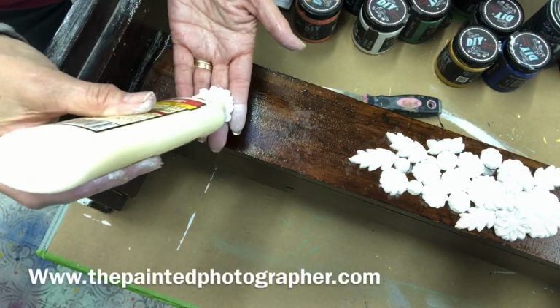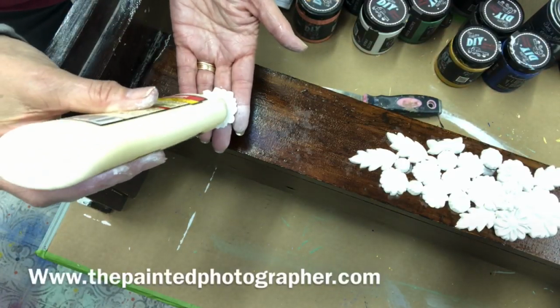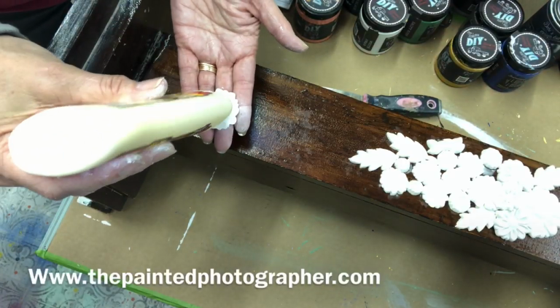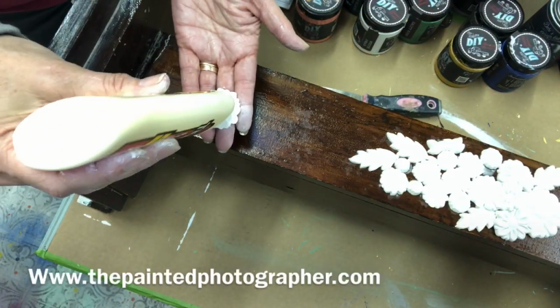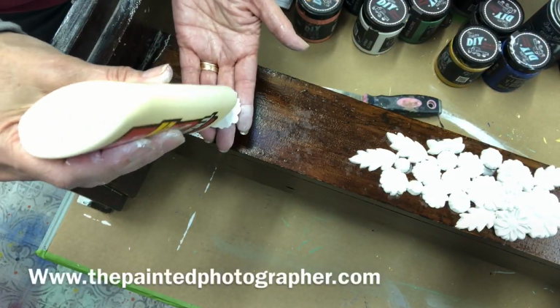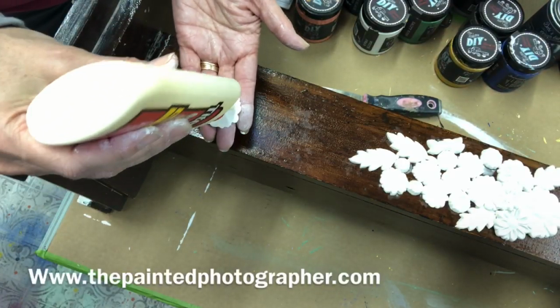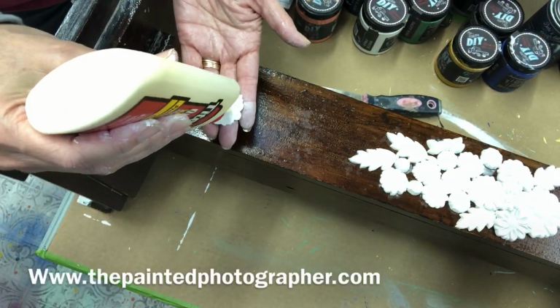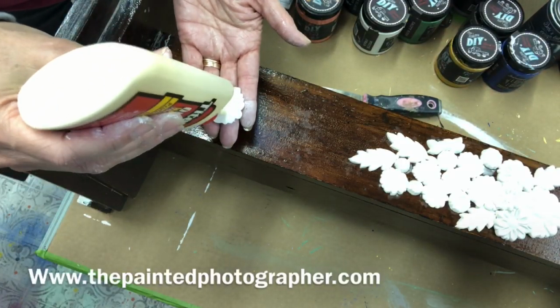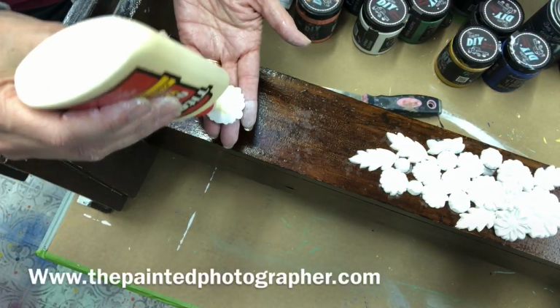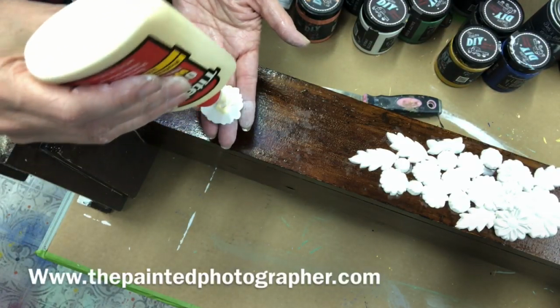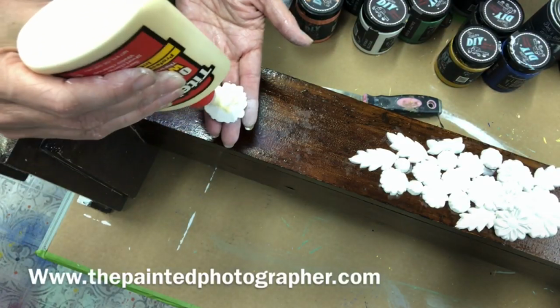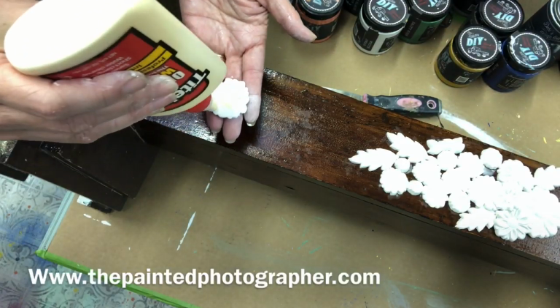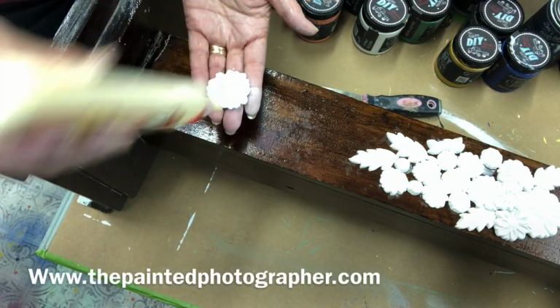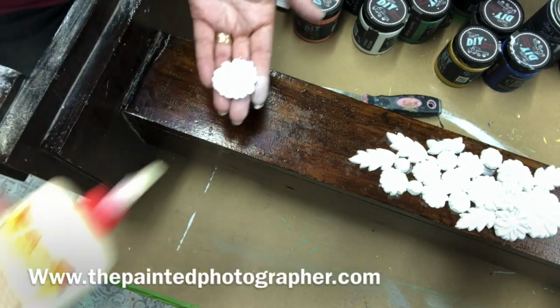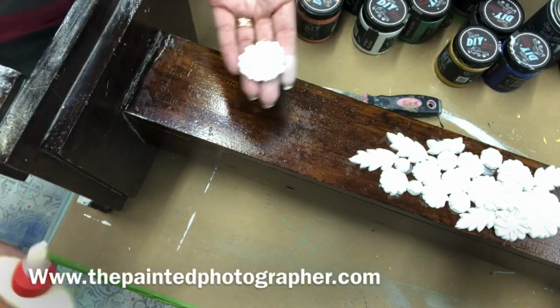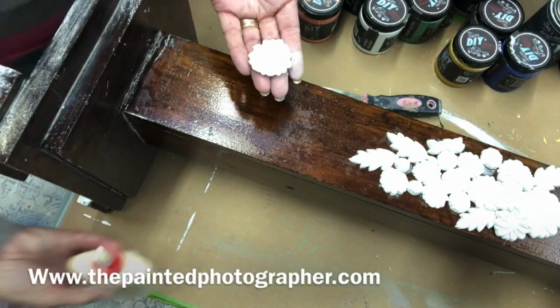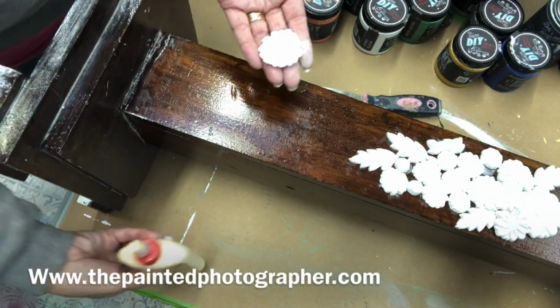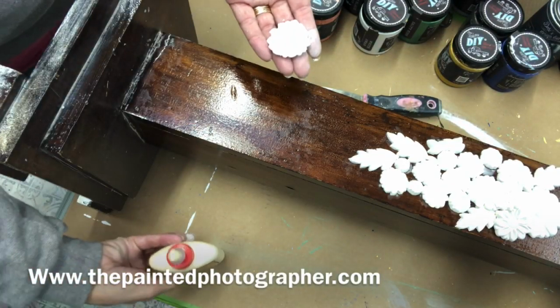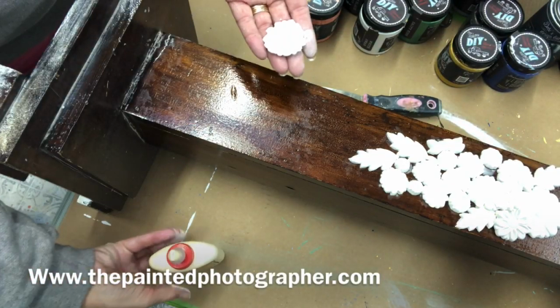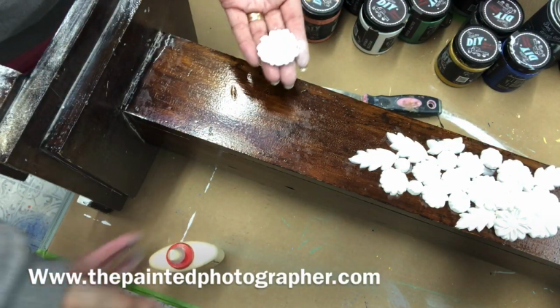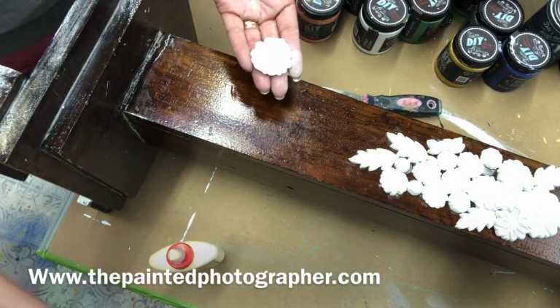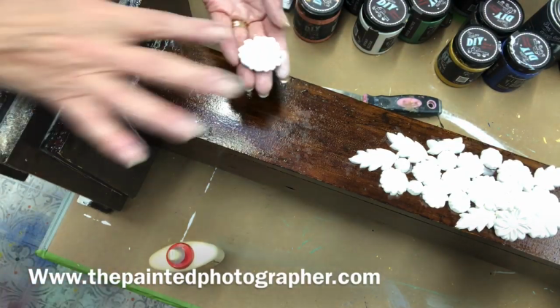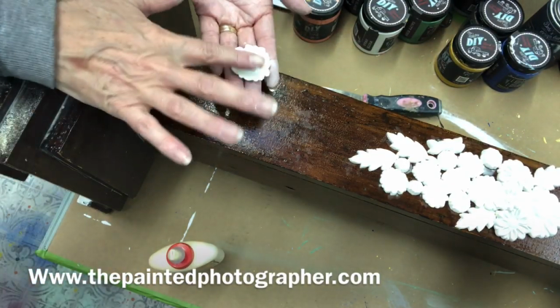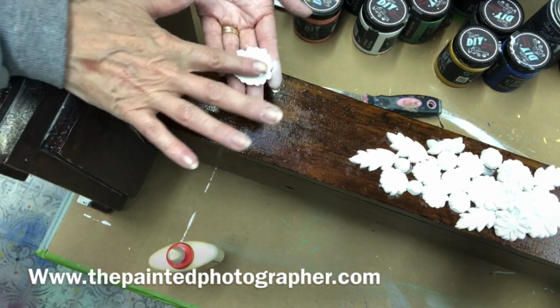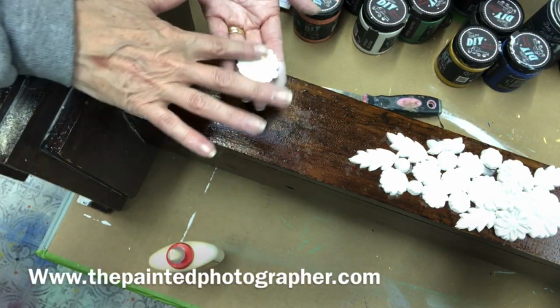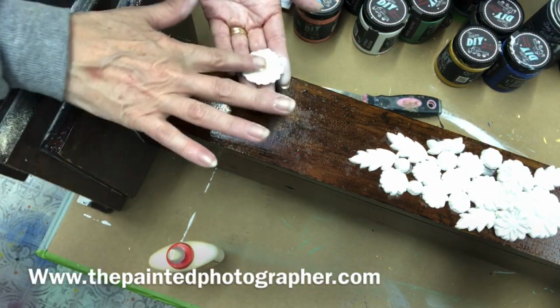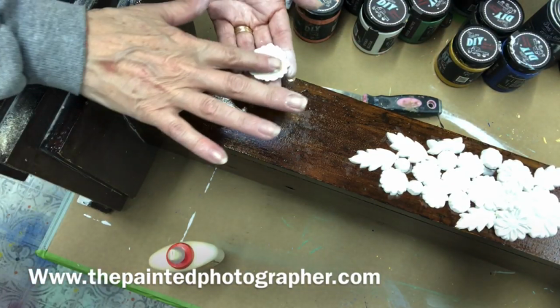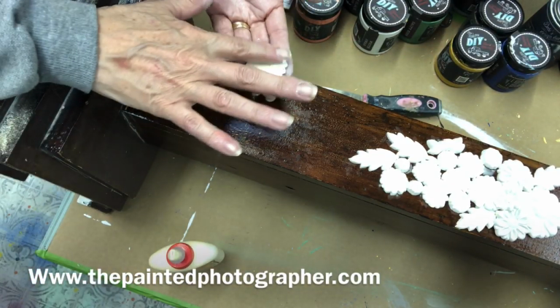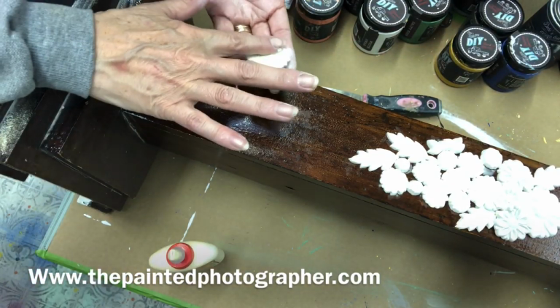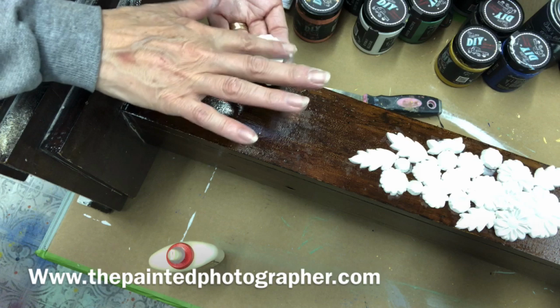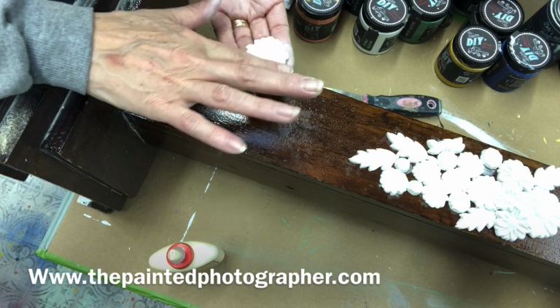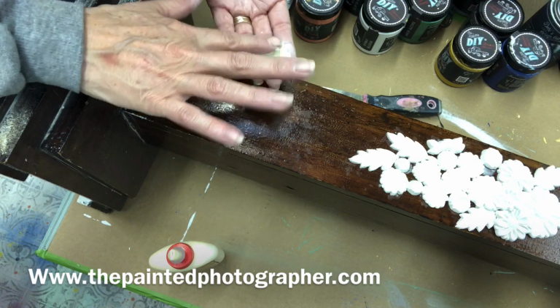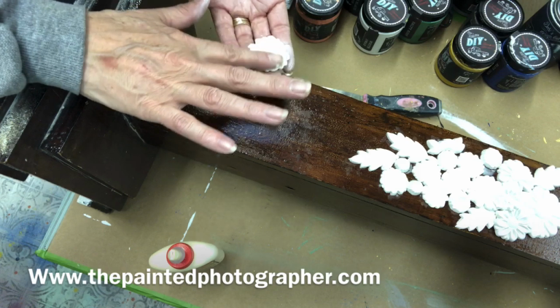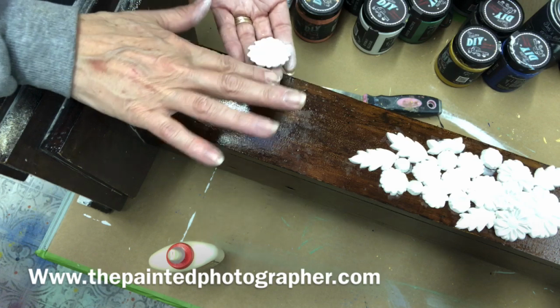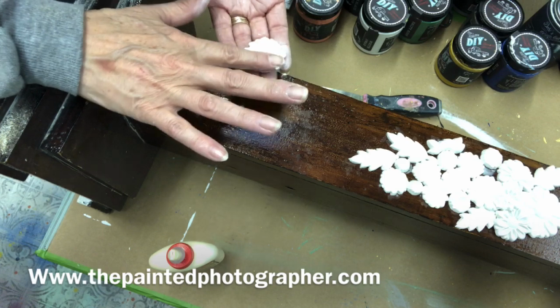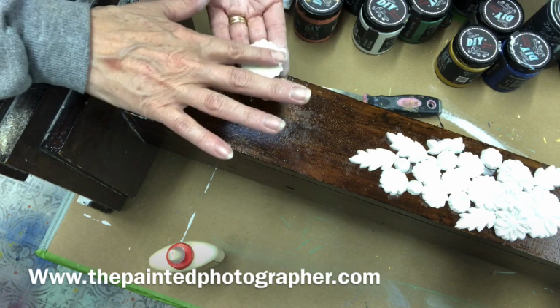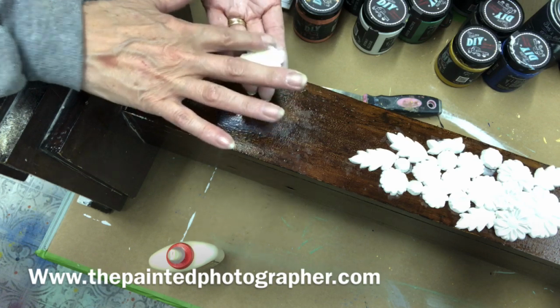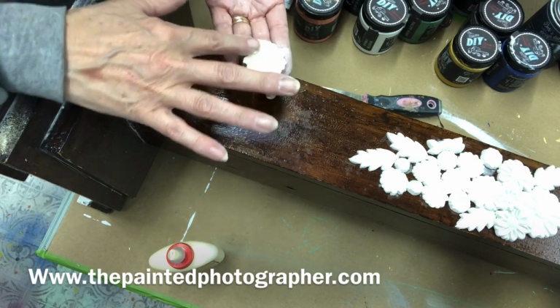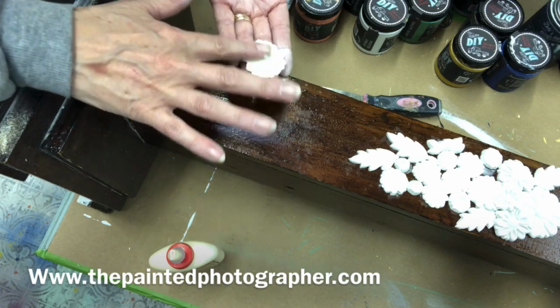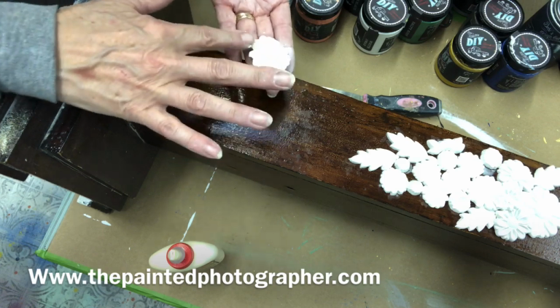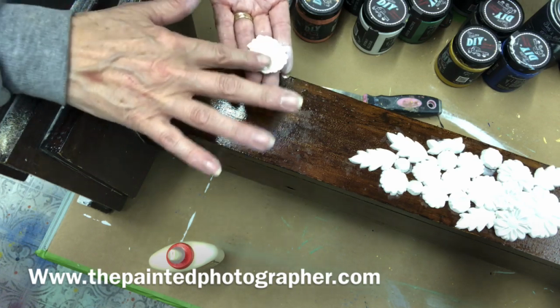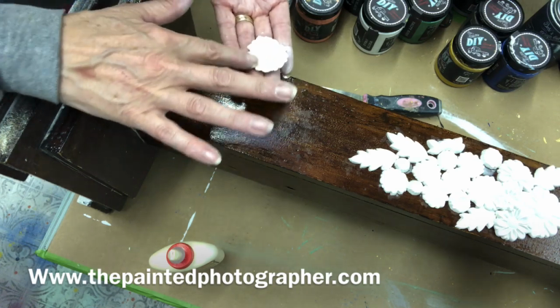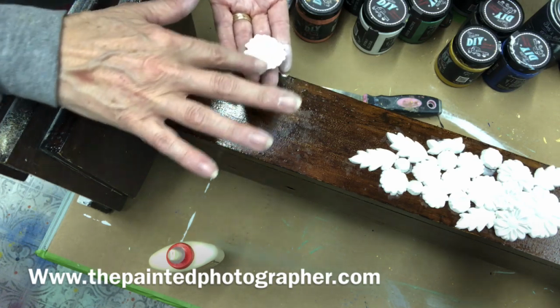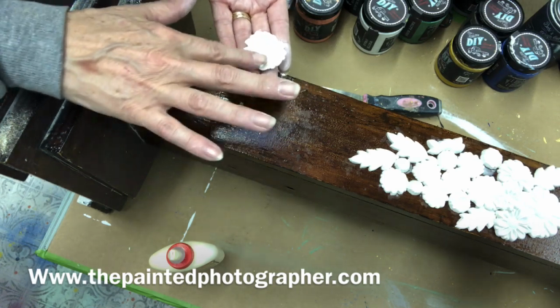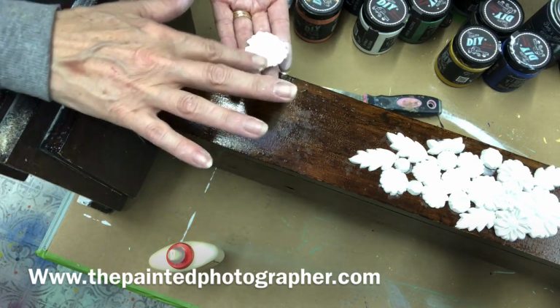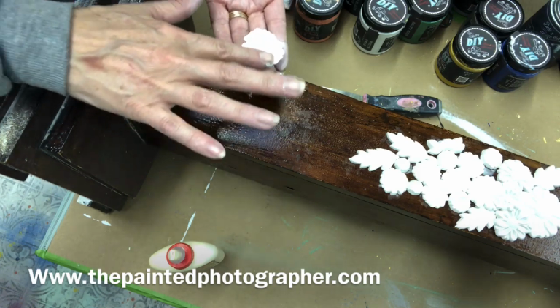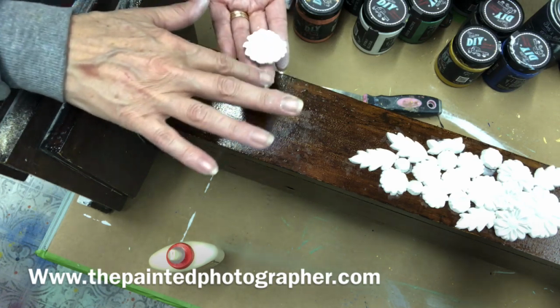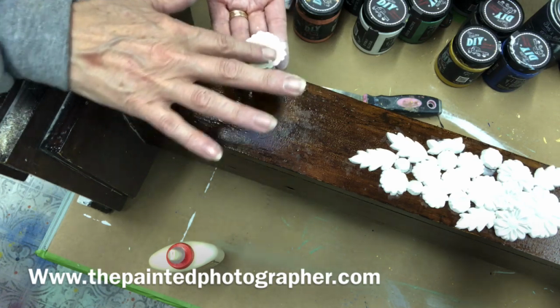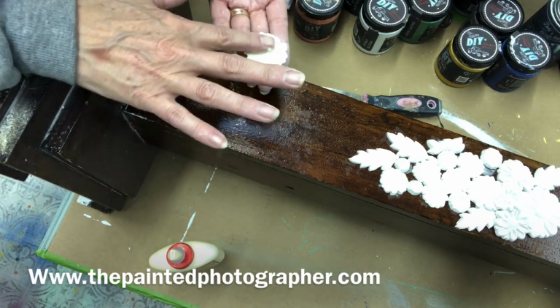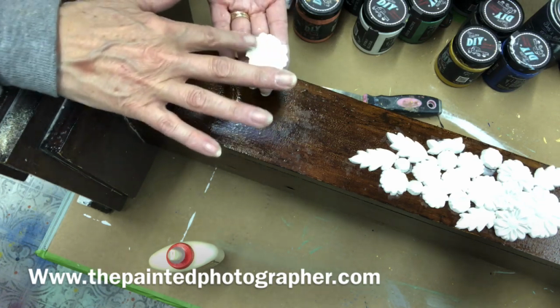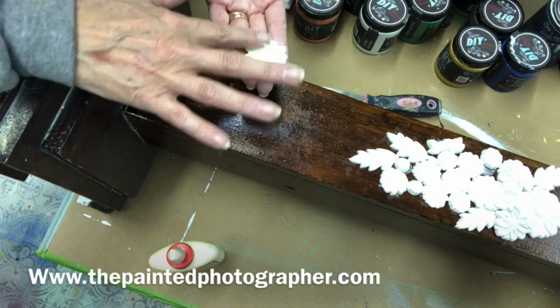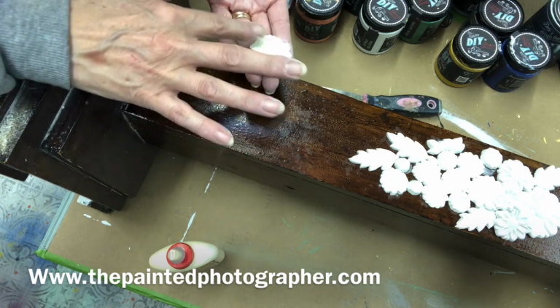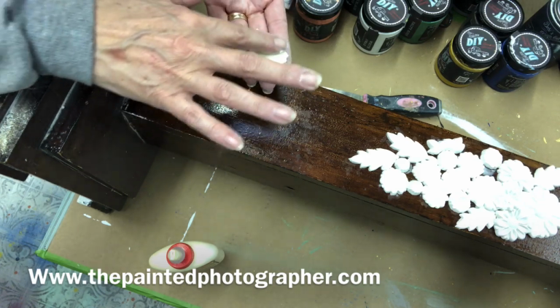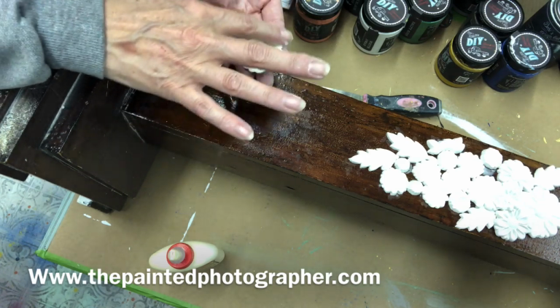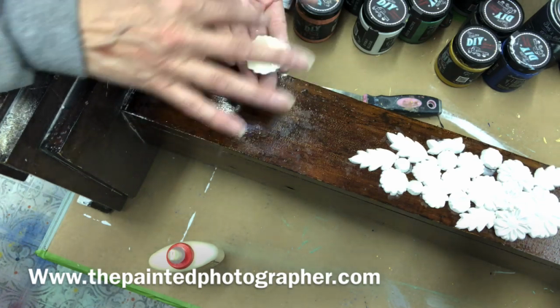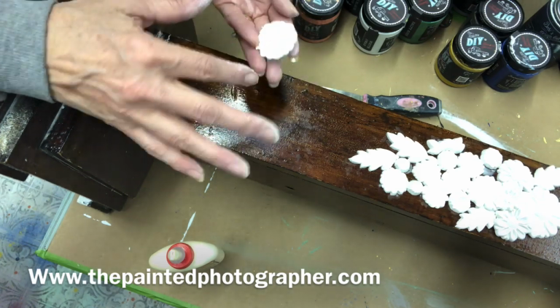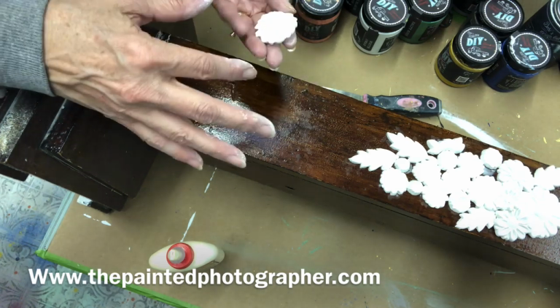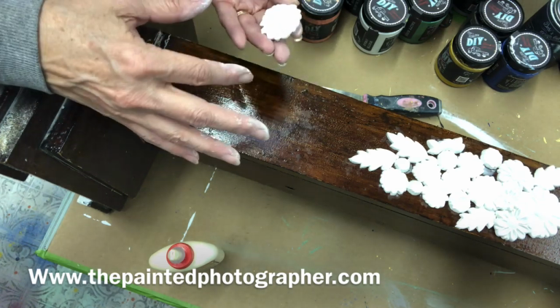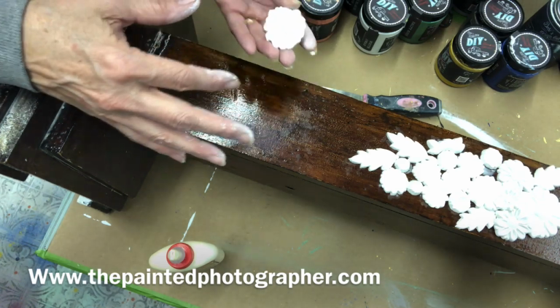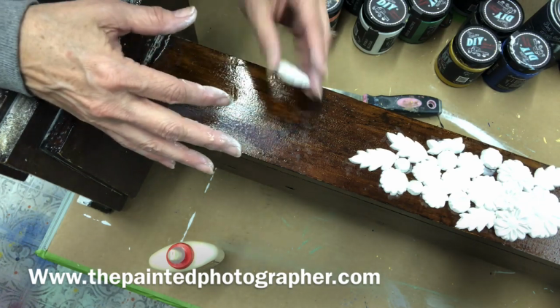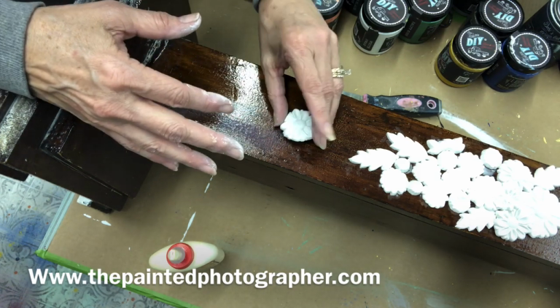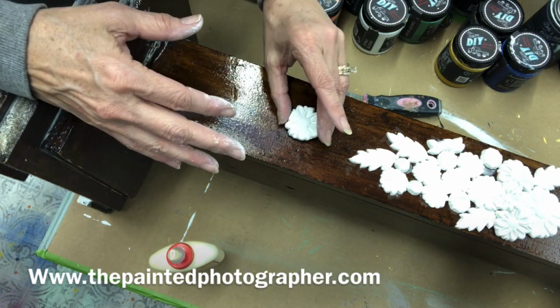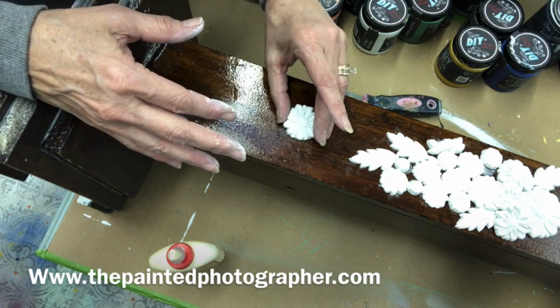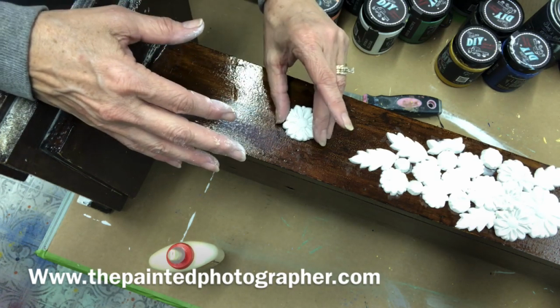If you'd like any of these products, please visit me at thepaintedphotographer.com. I'll ship them right to your door.